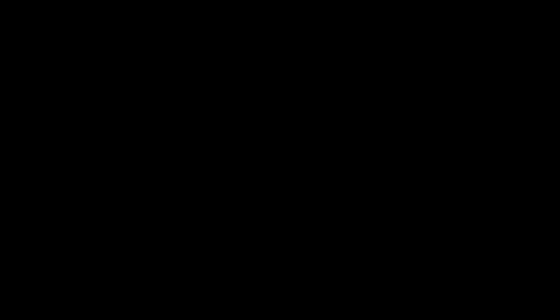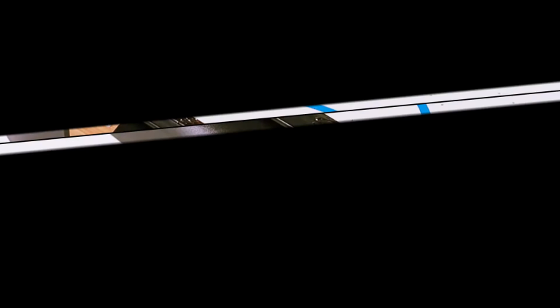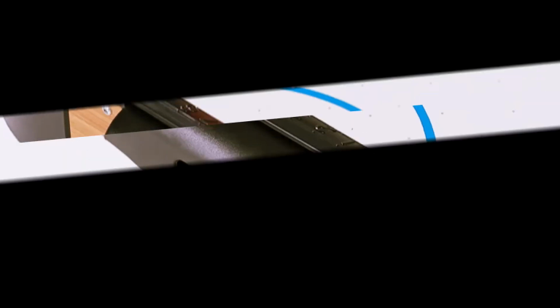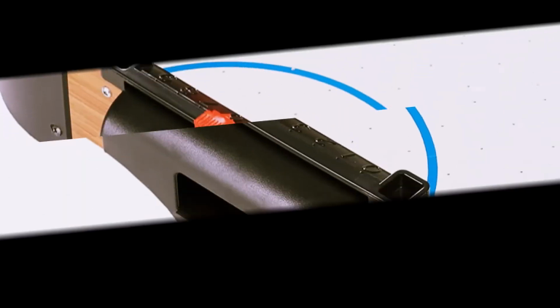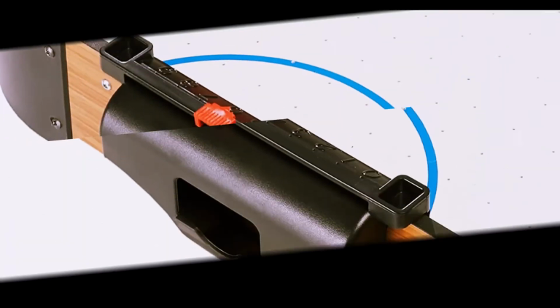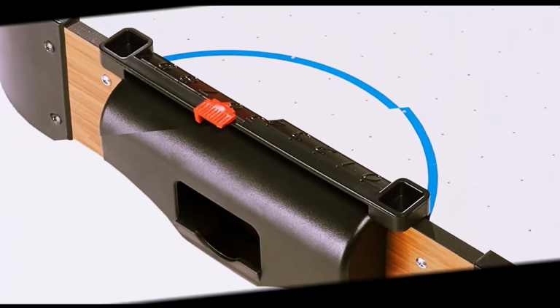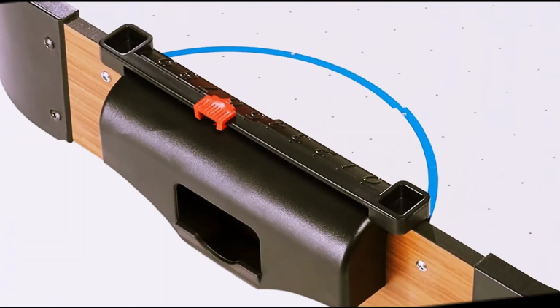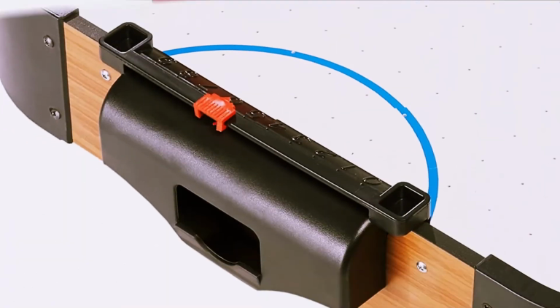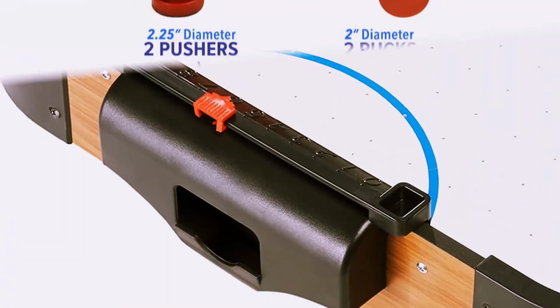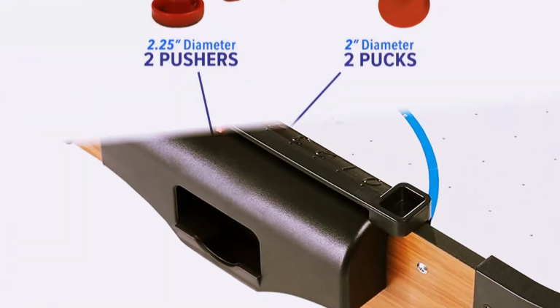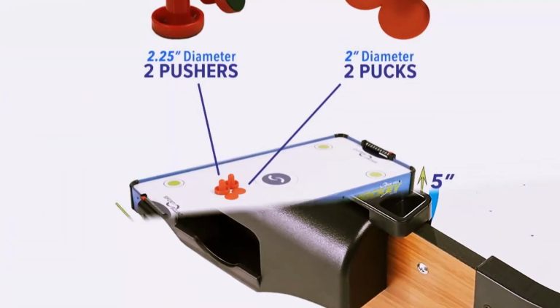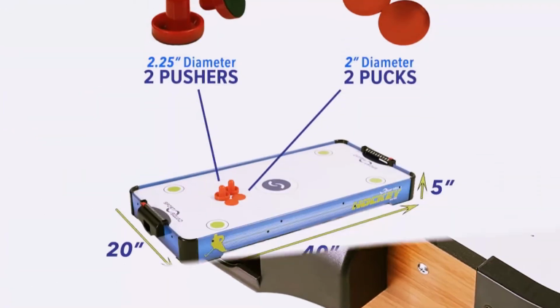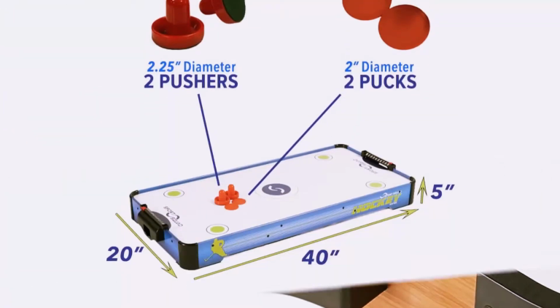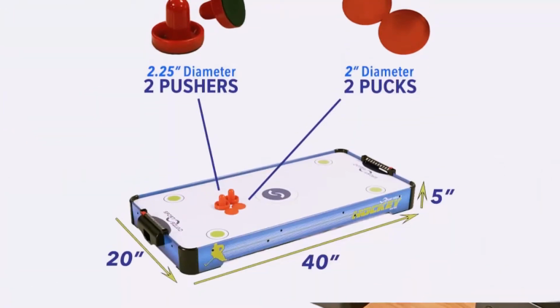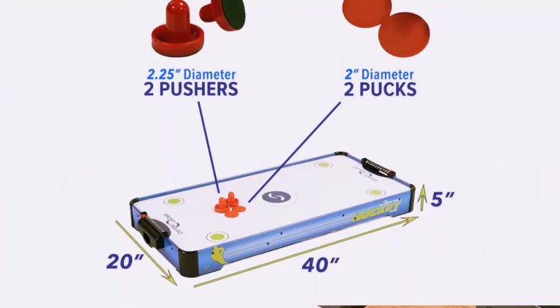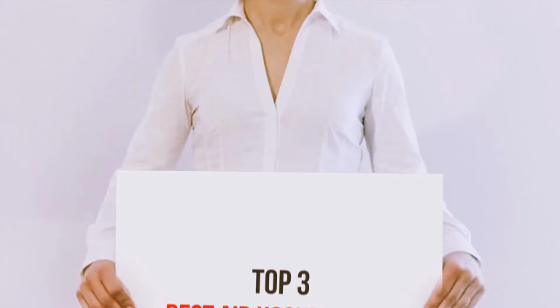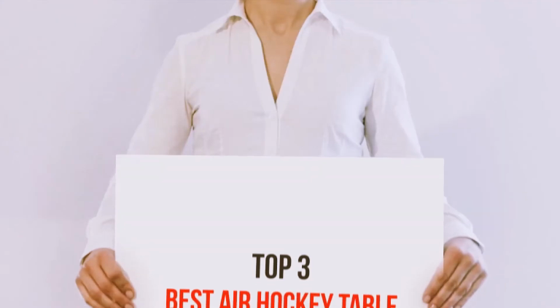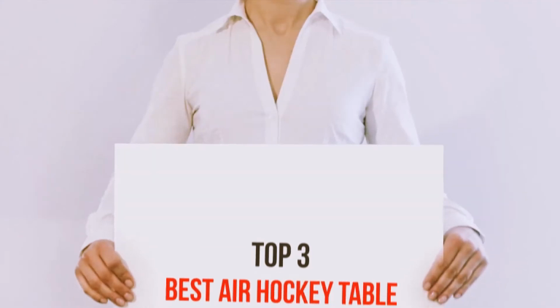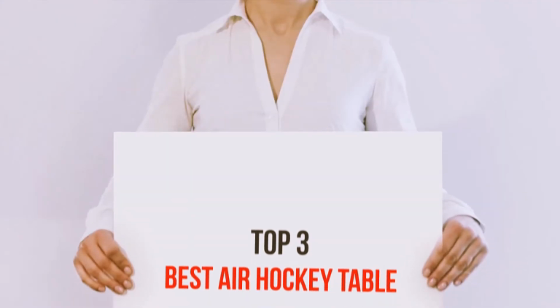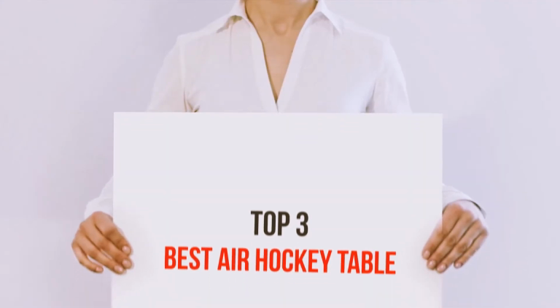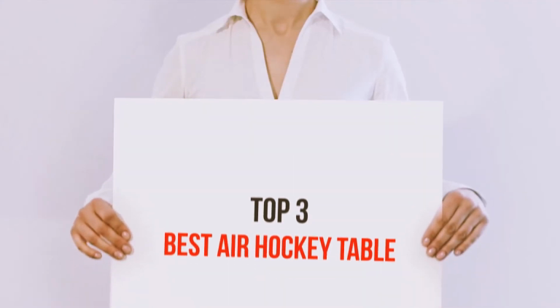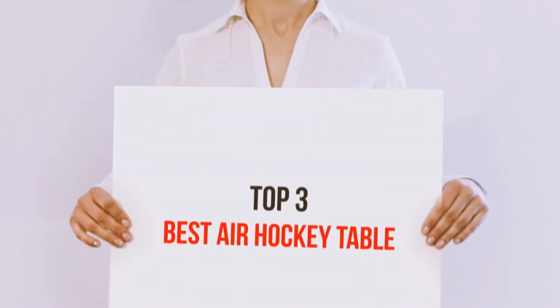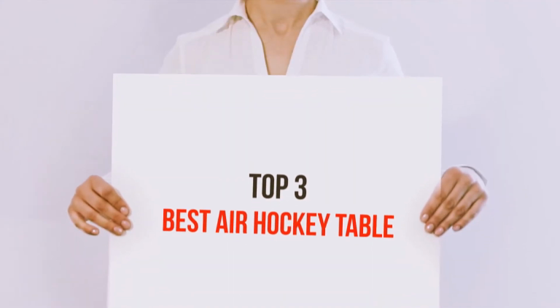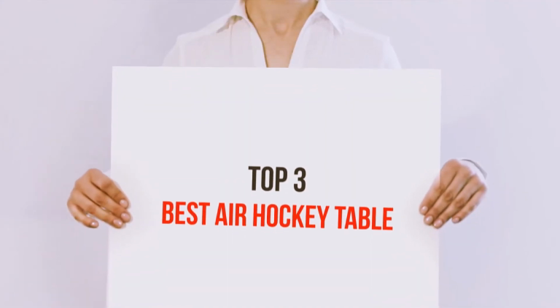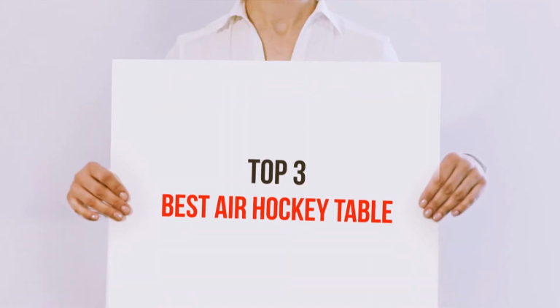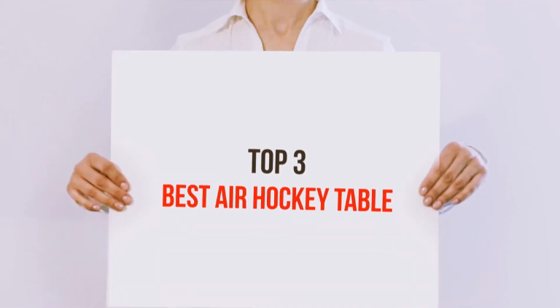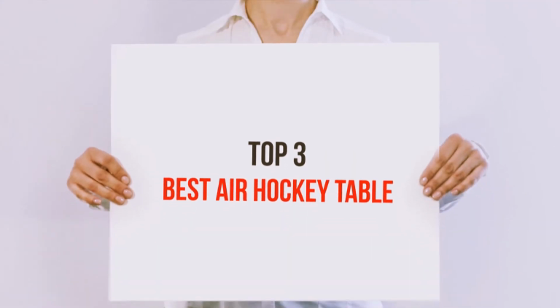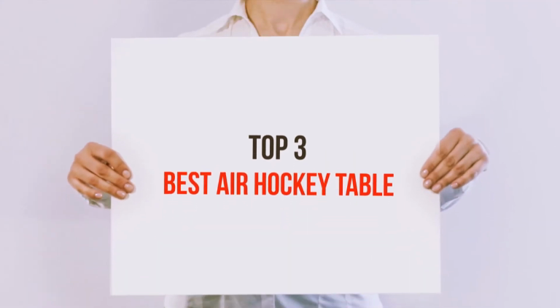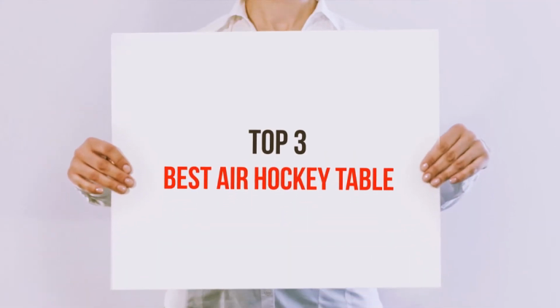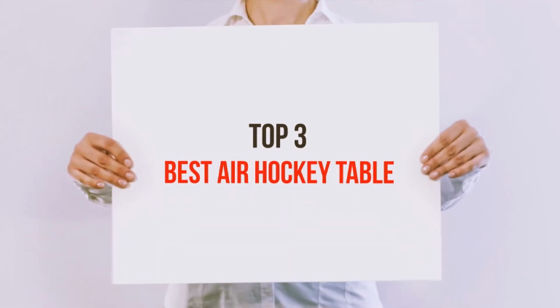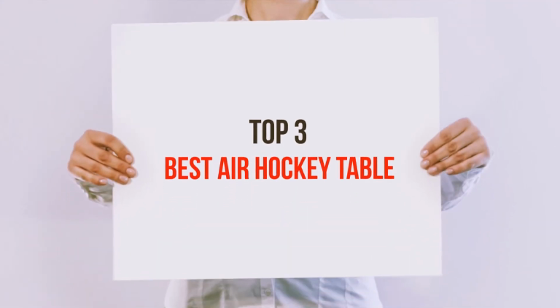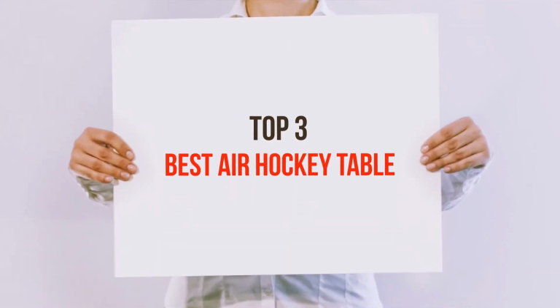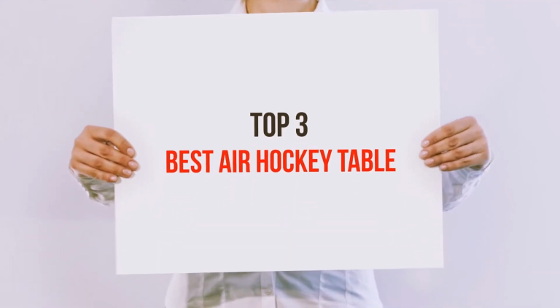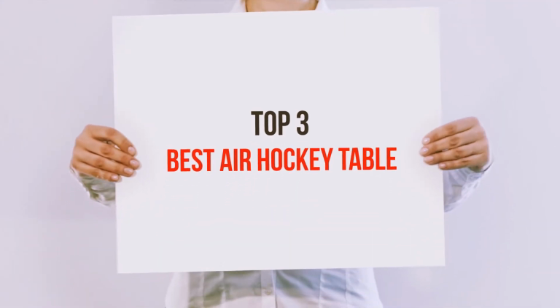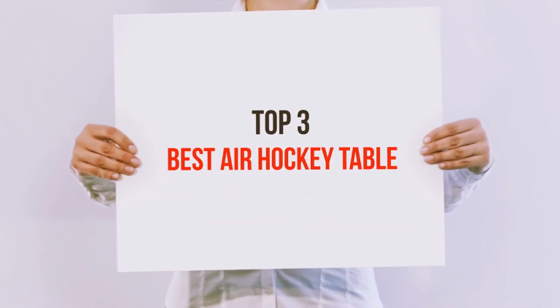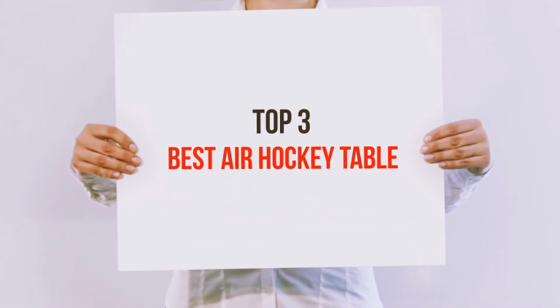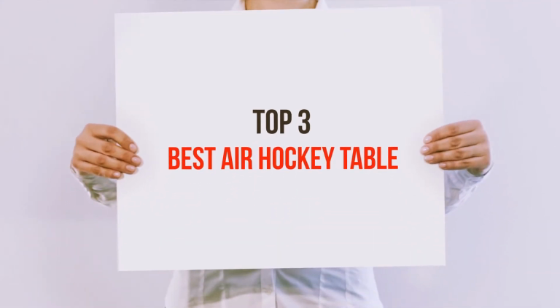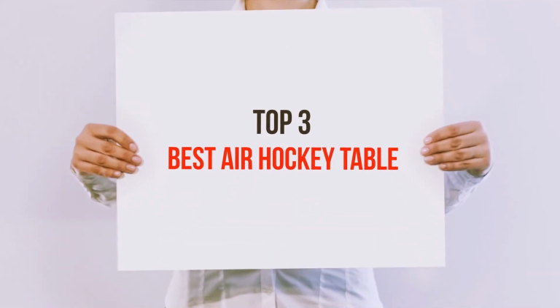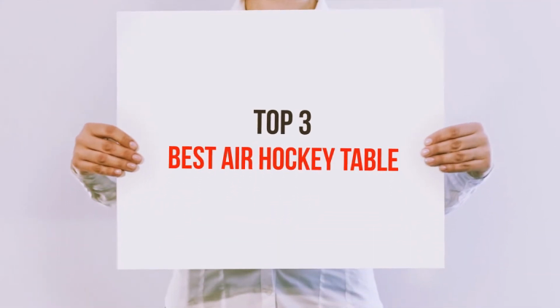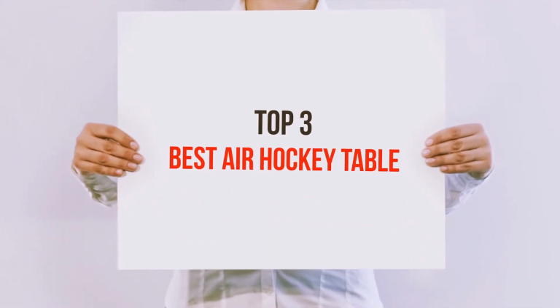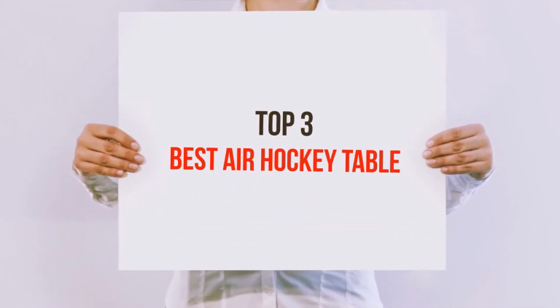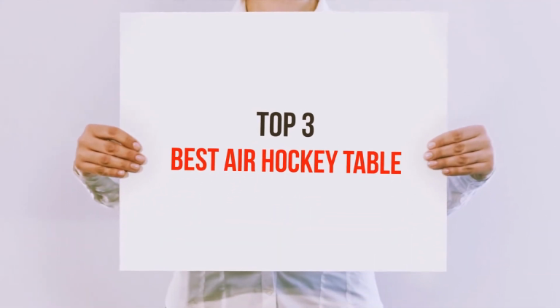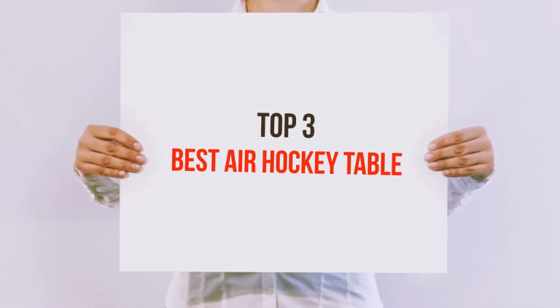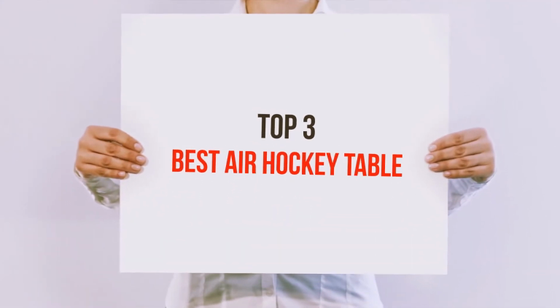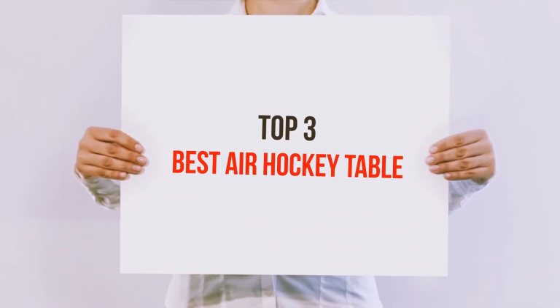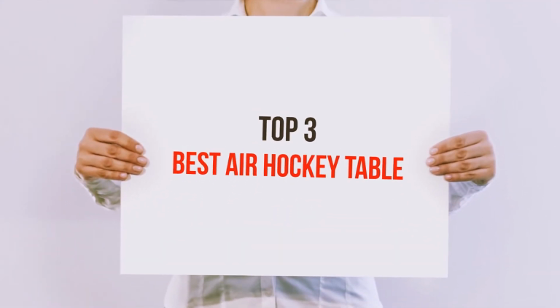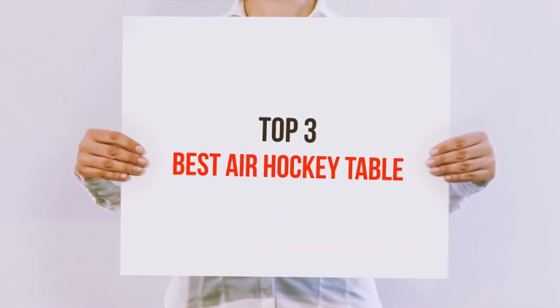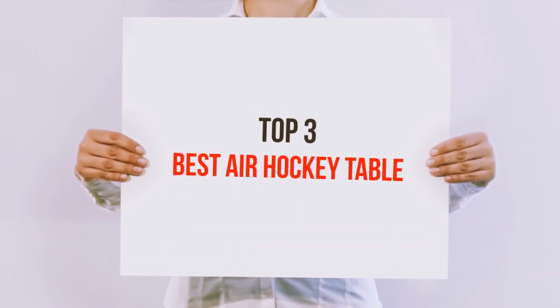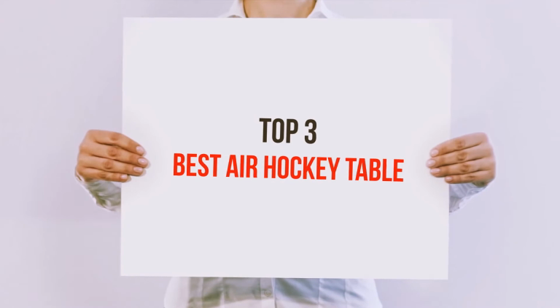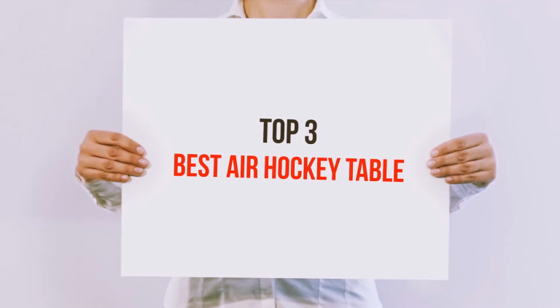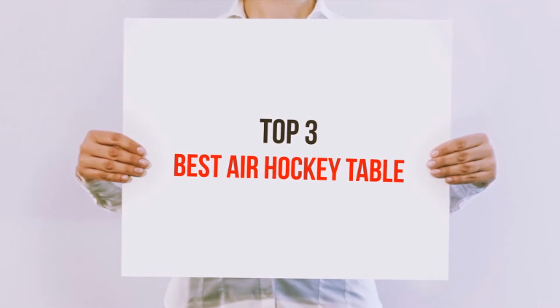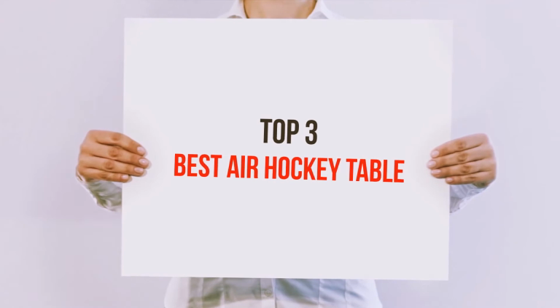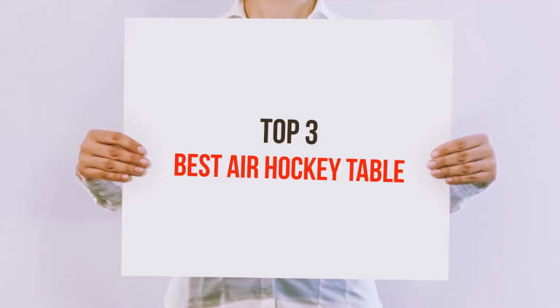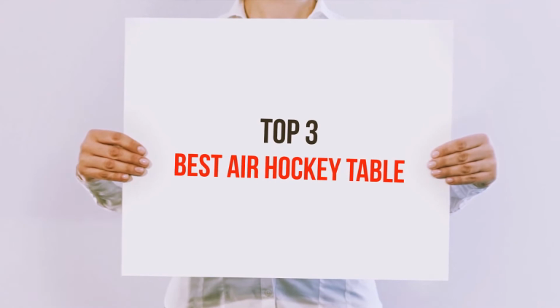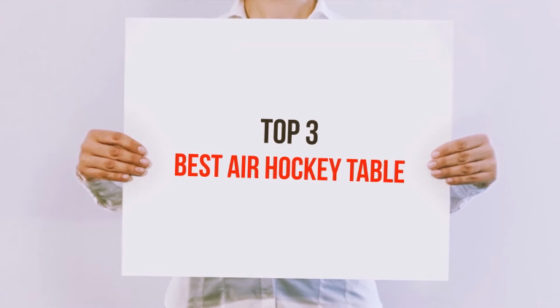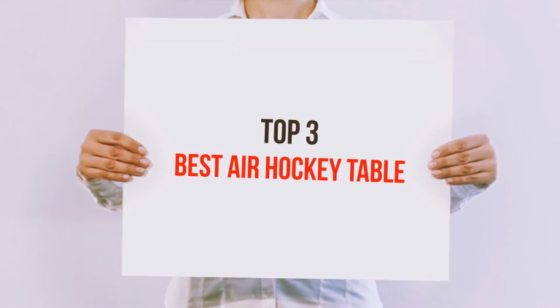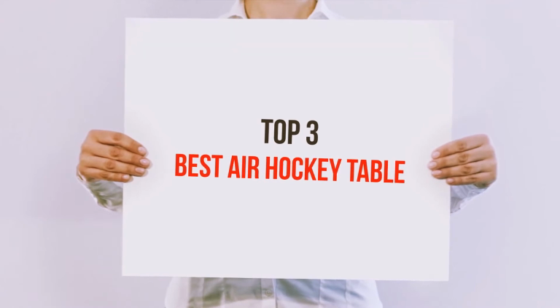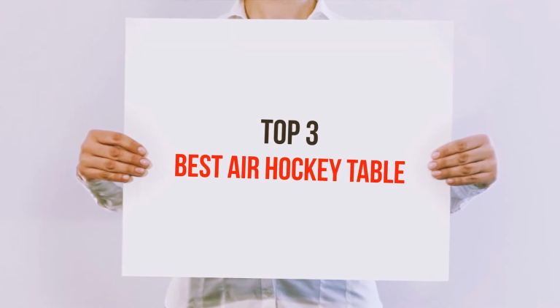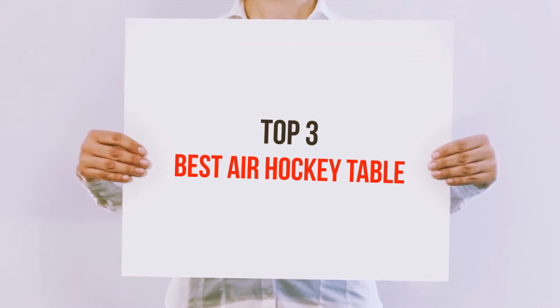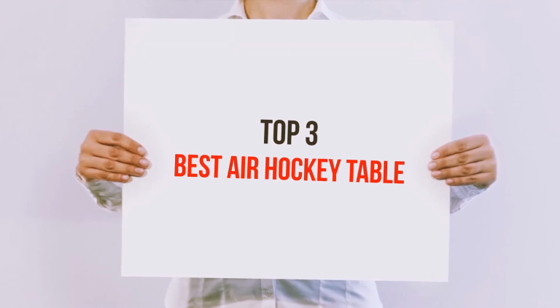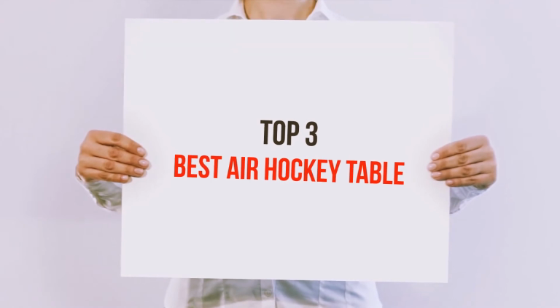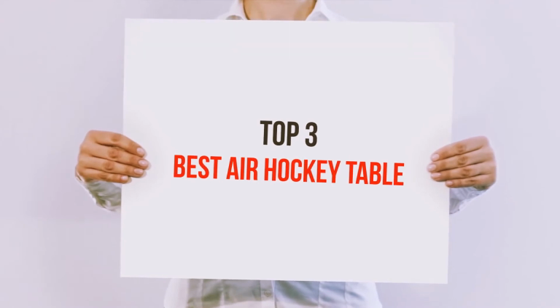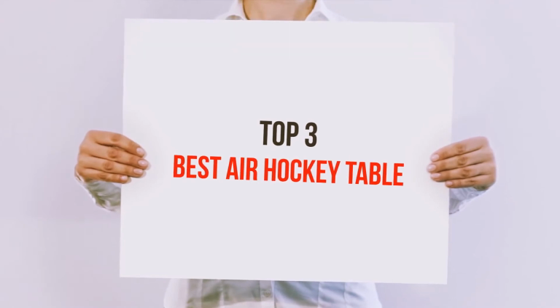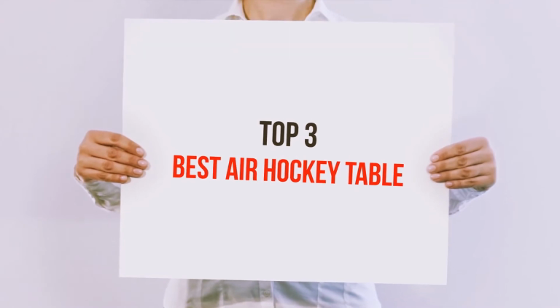Hi guys, welcome back to my channel. In today's video, we're gonna check out the top 3 best air hockey tables.